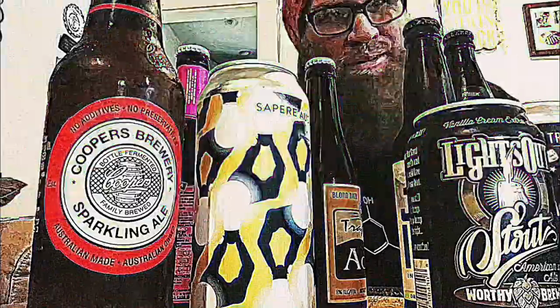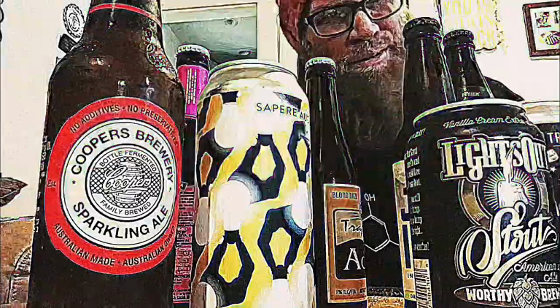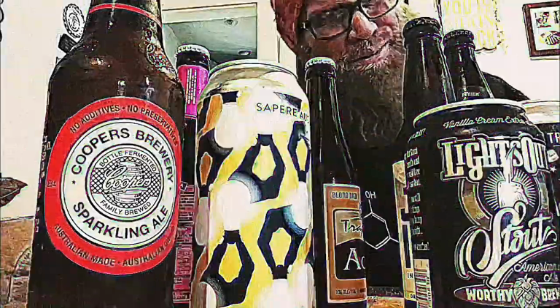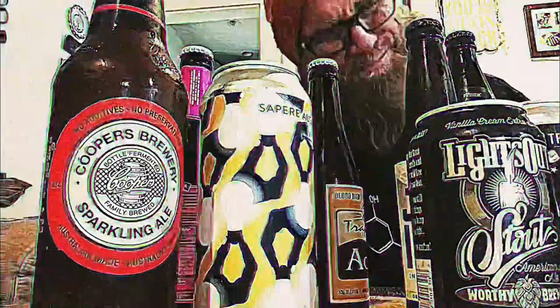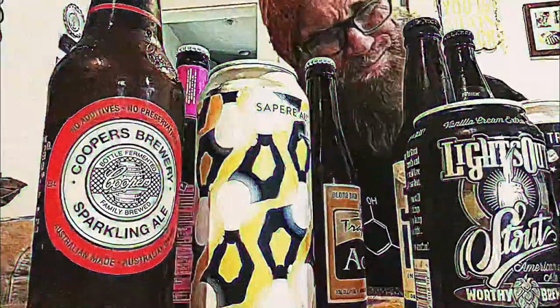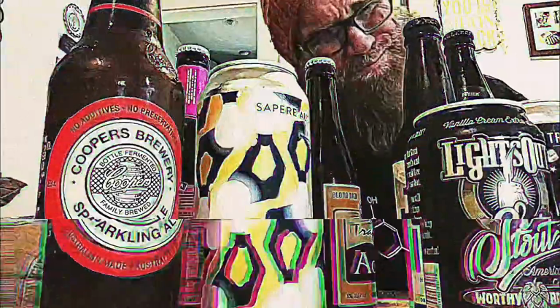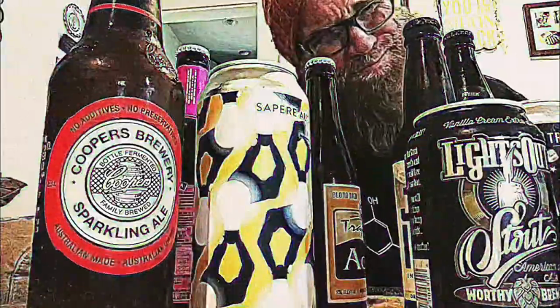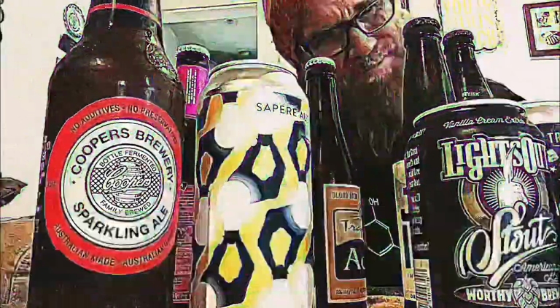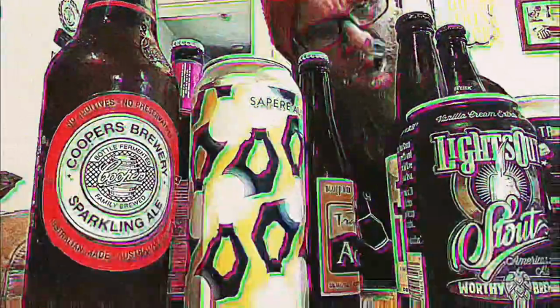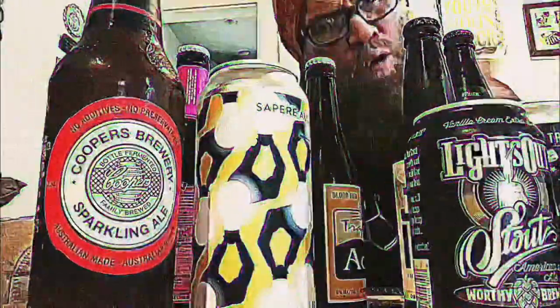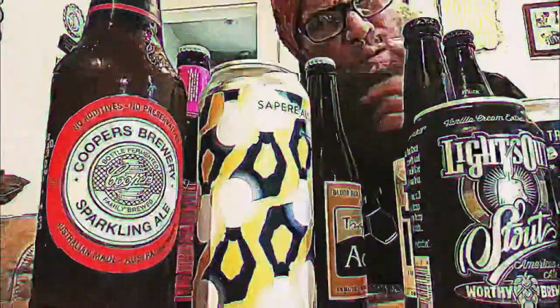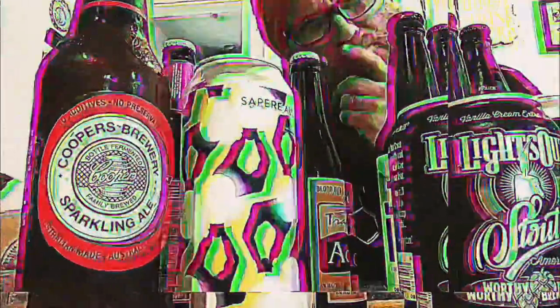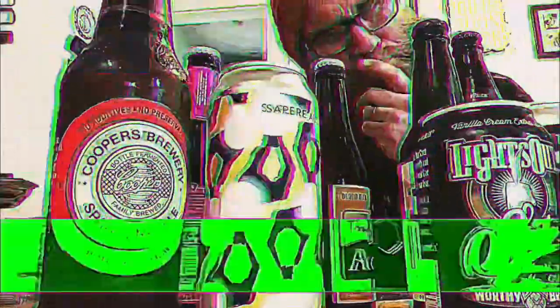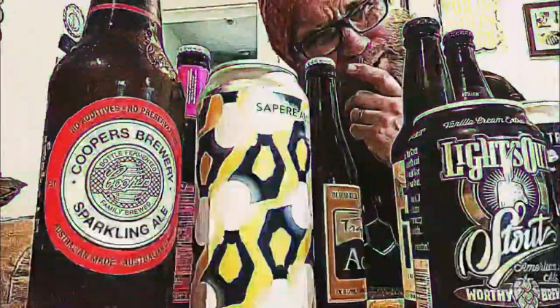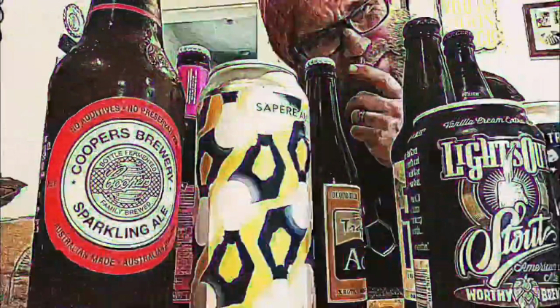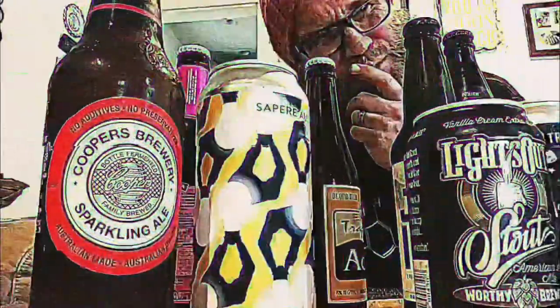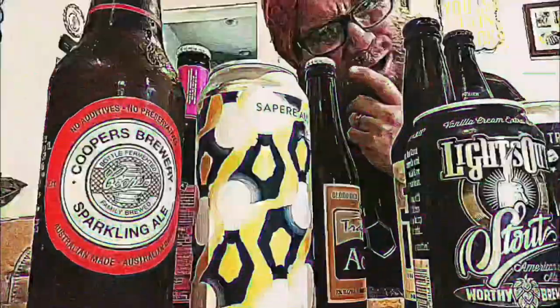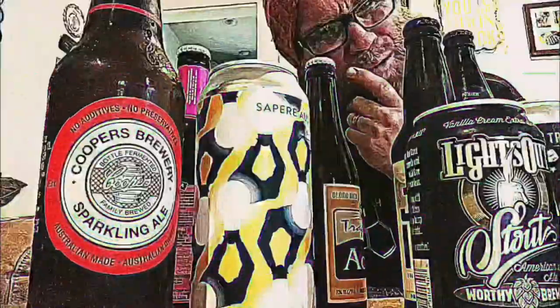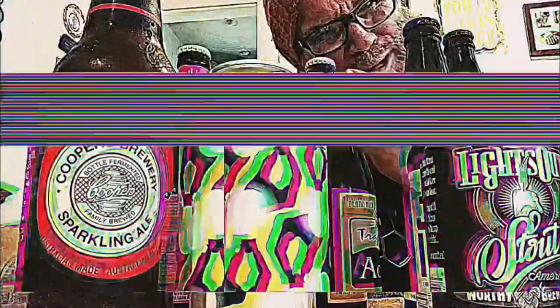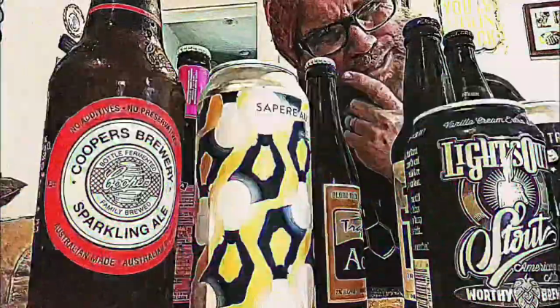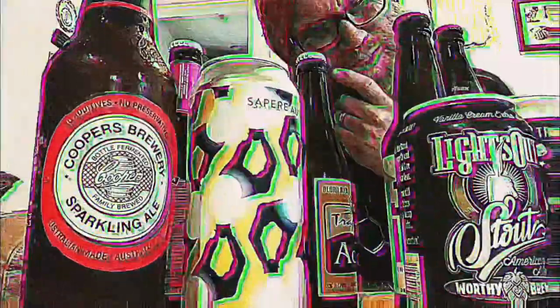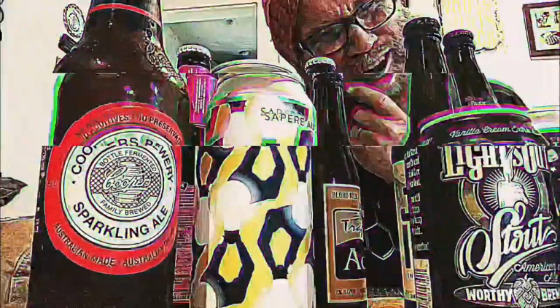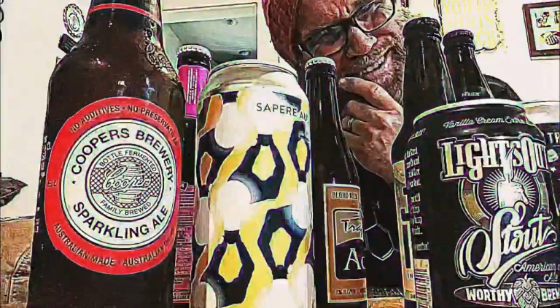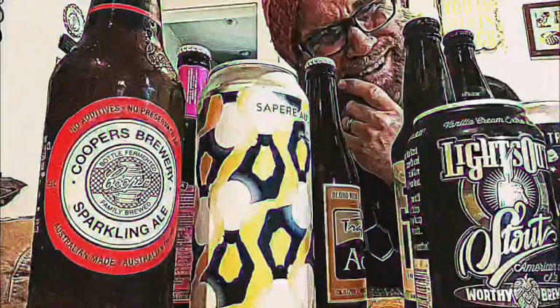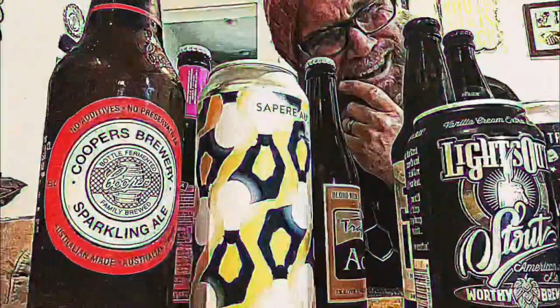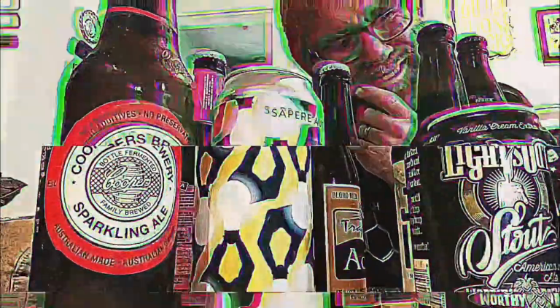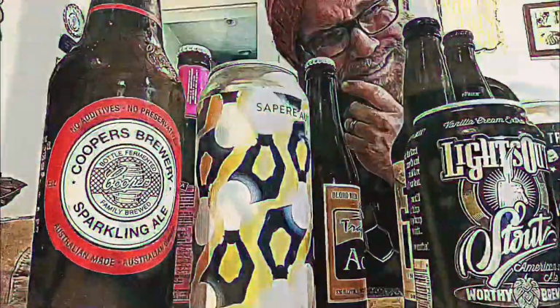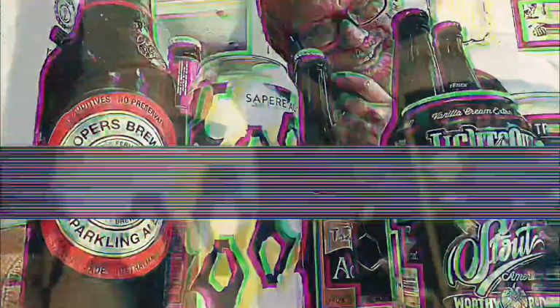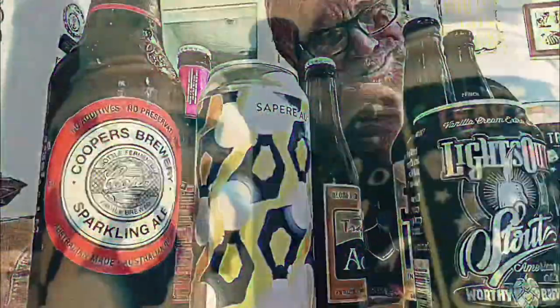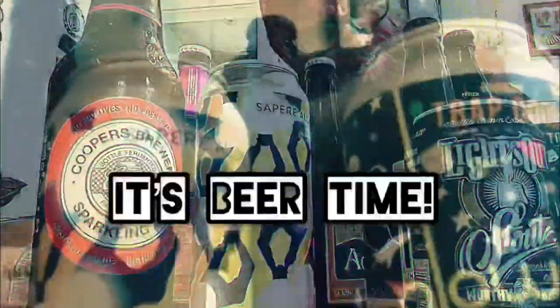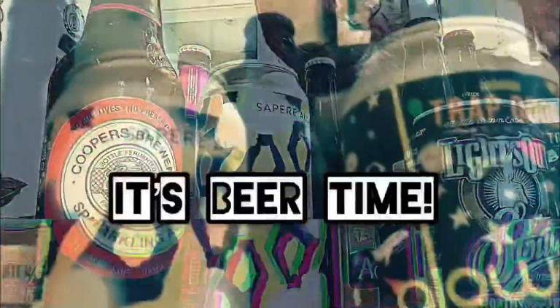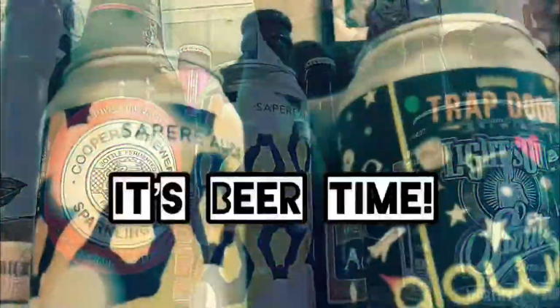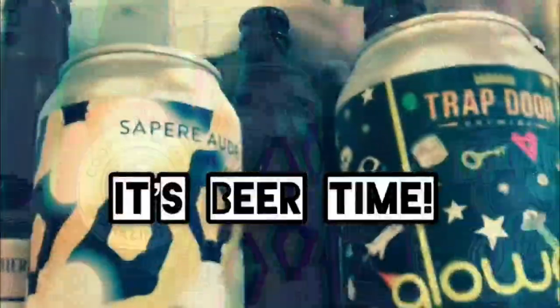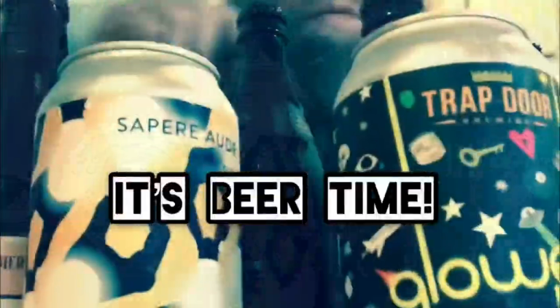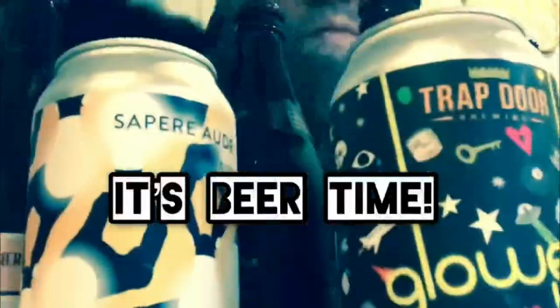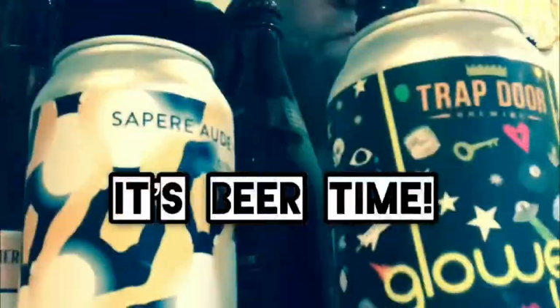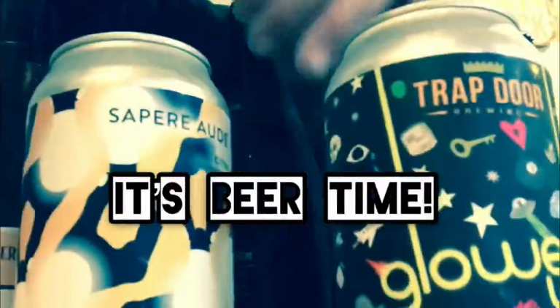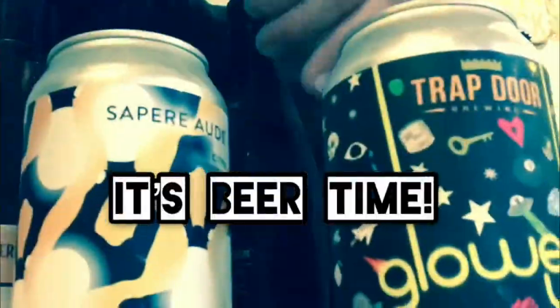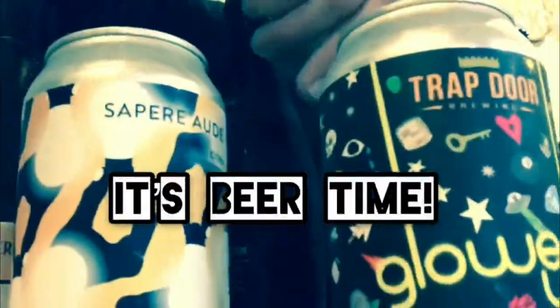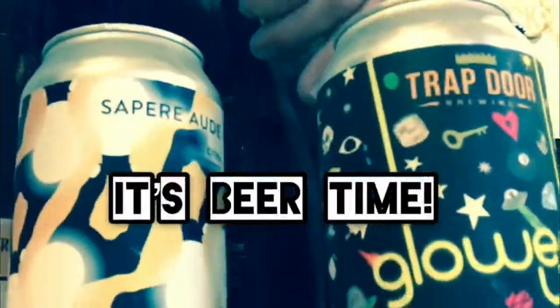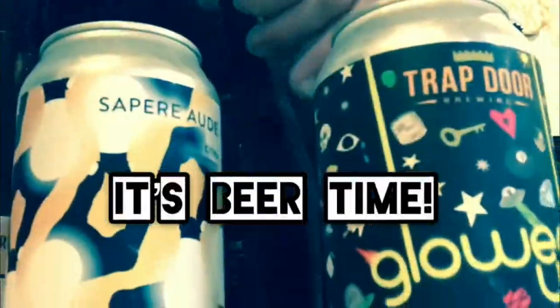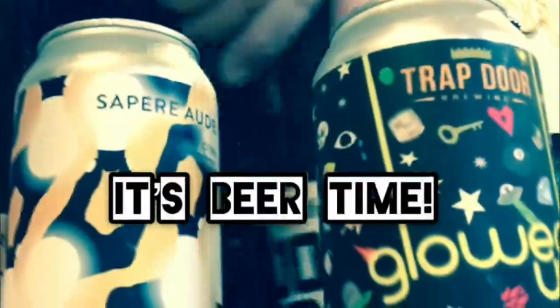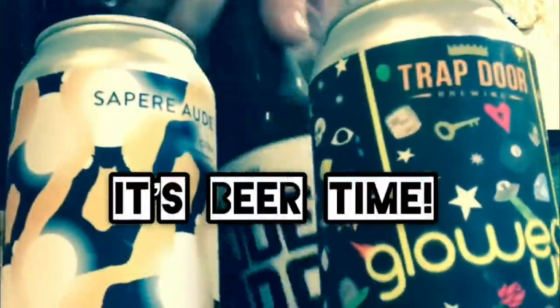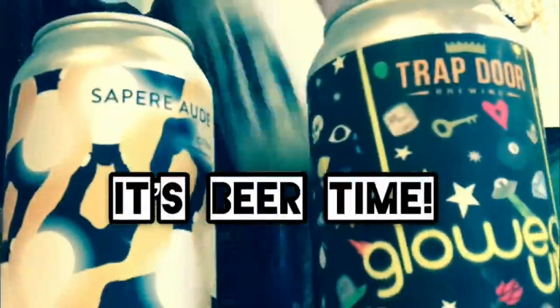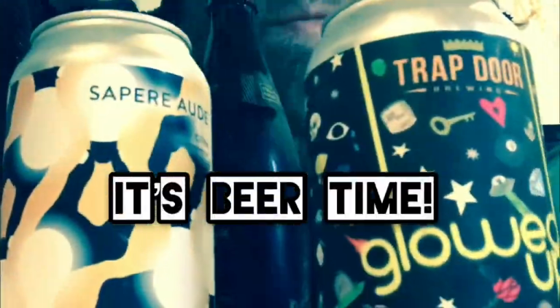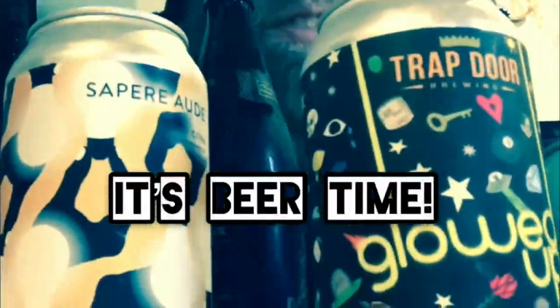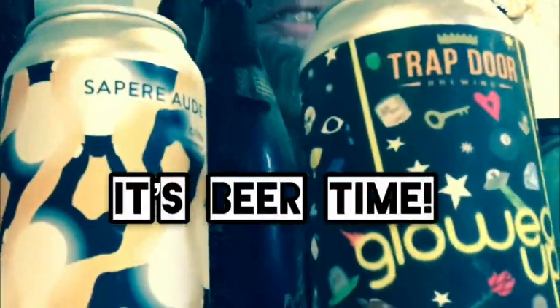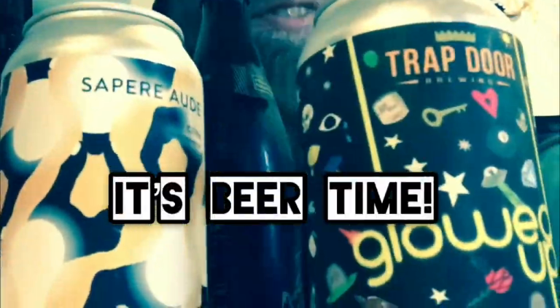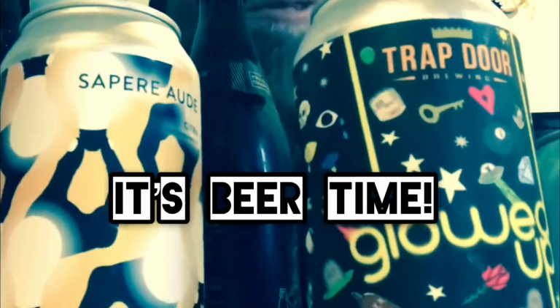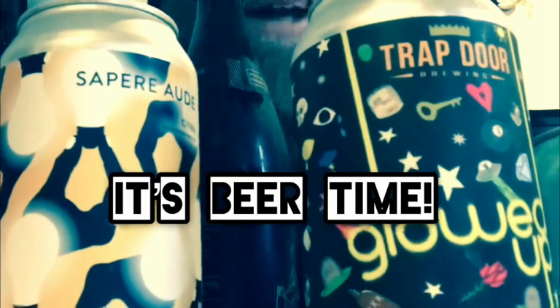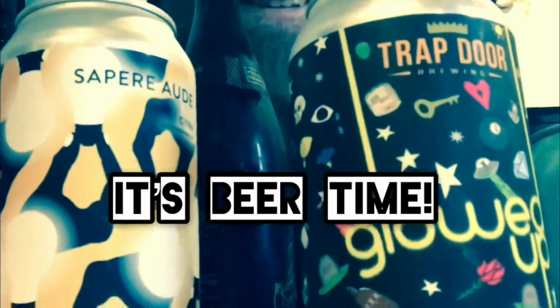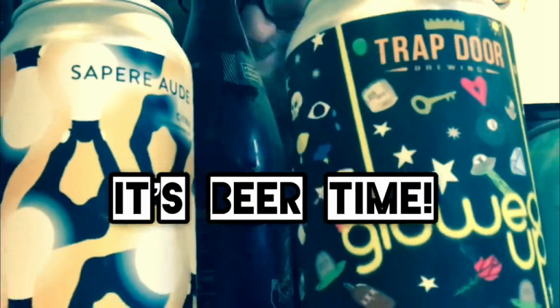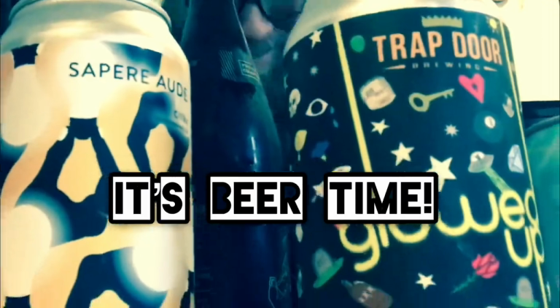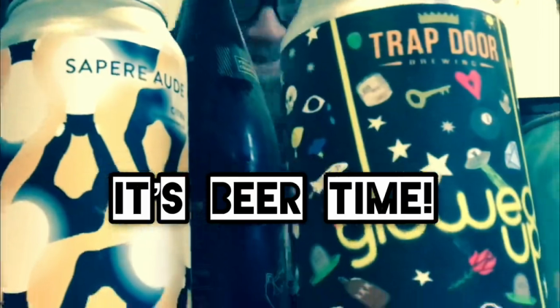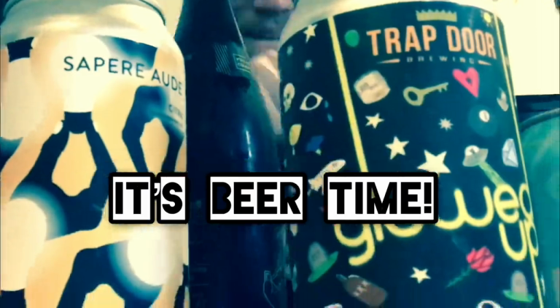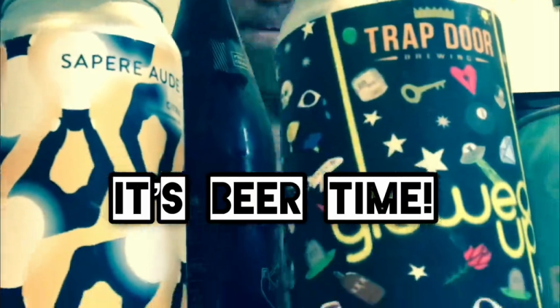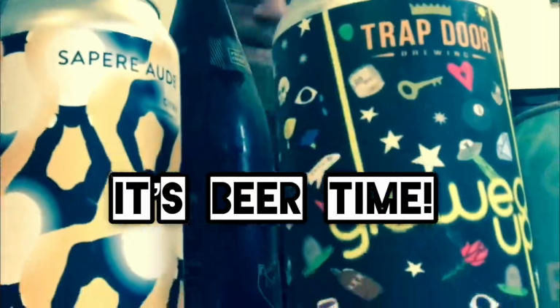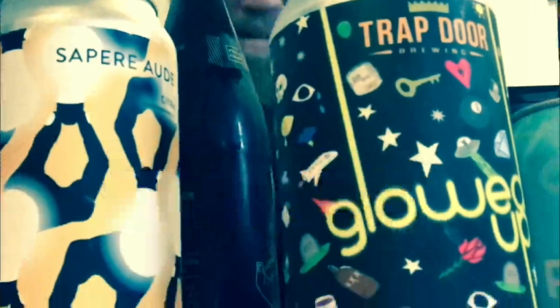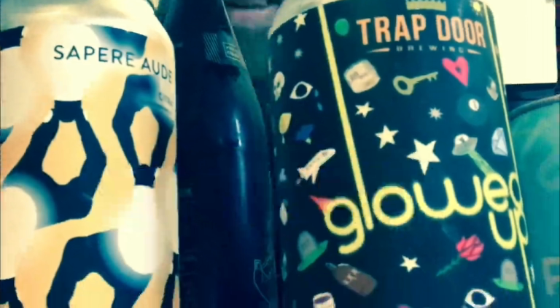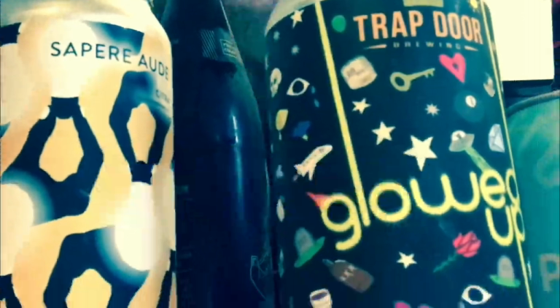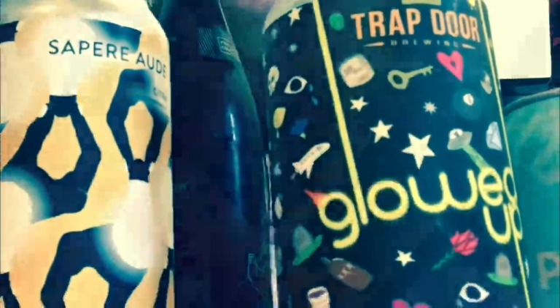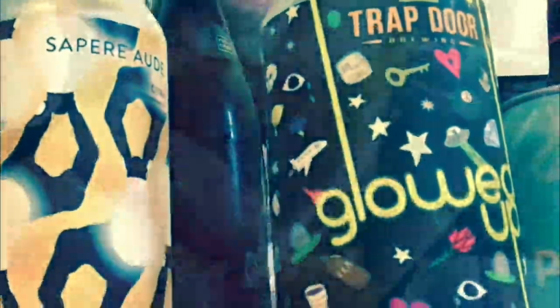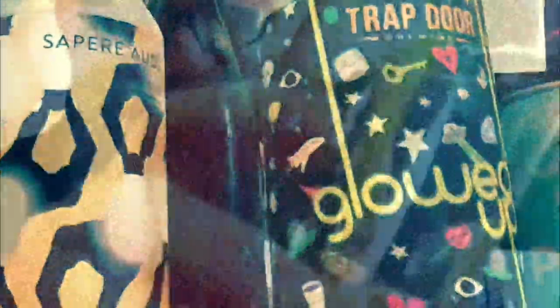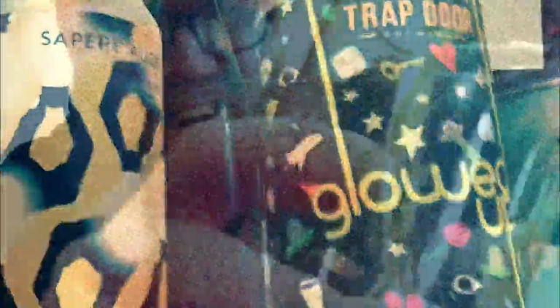Hmm, what beer do I want to try next? Beer time — it's beer time with the beer man.